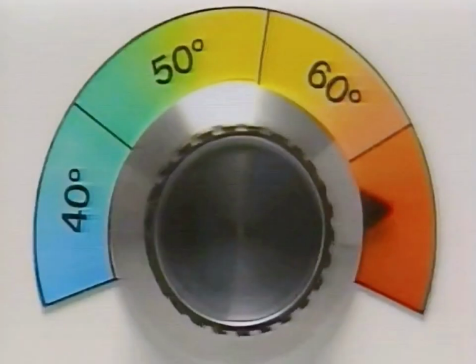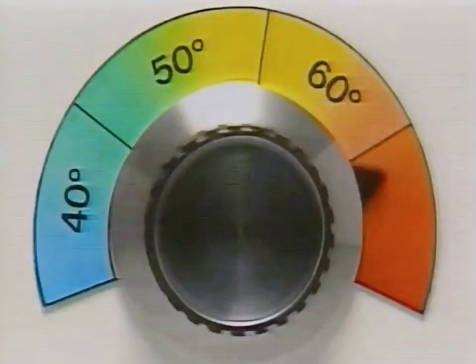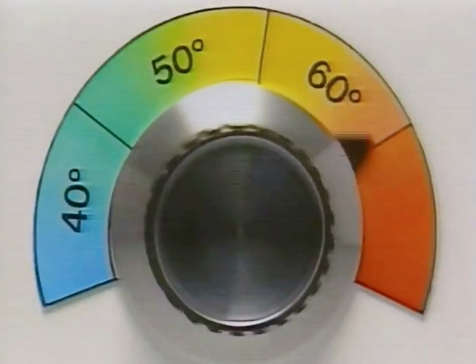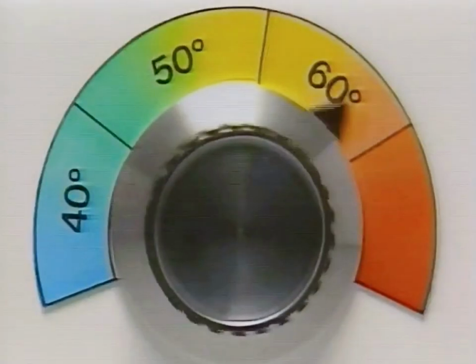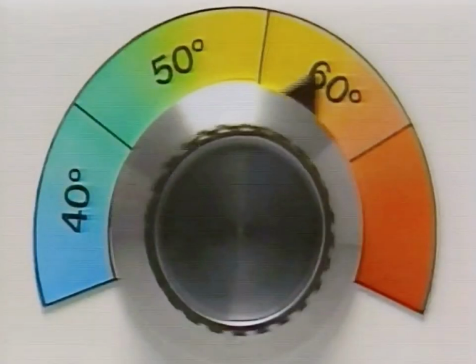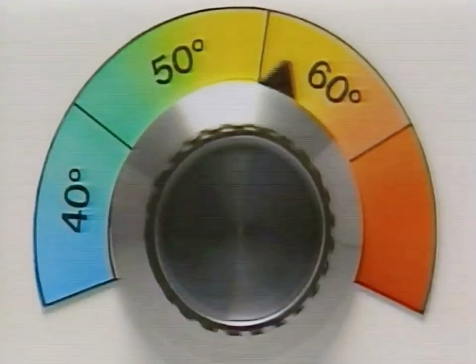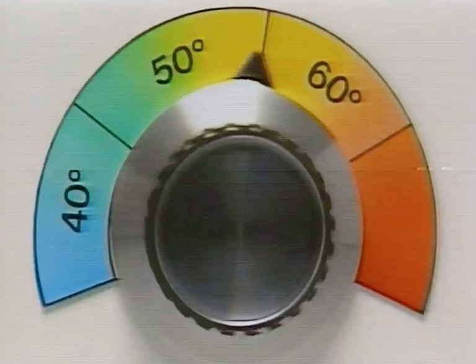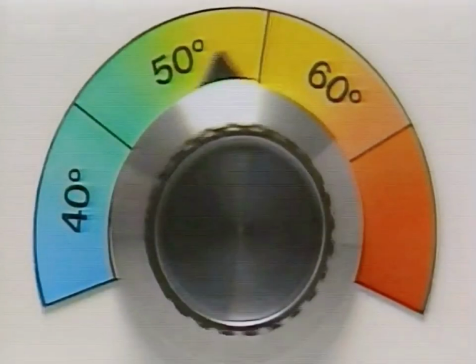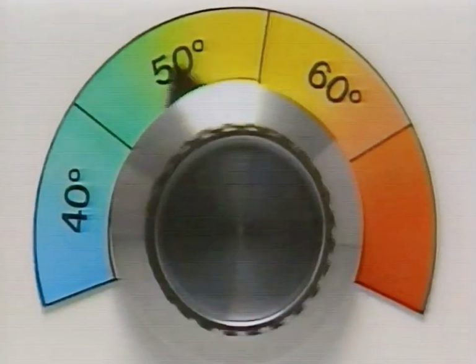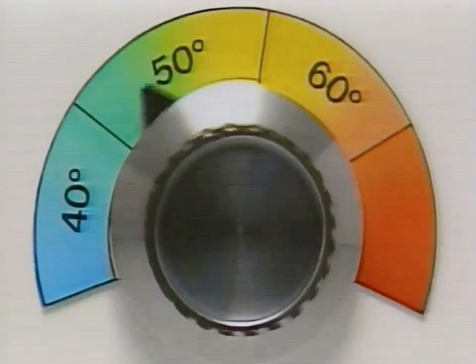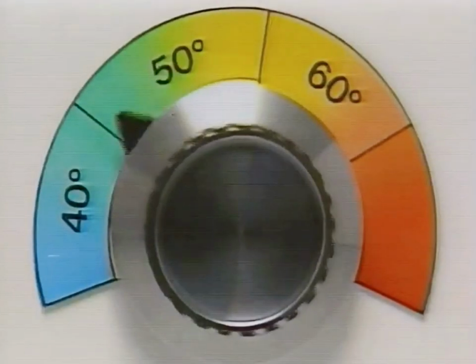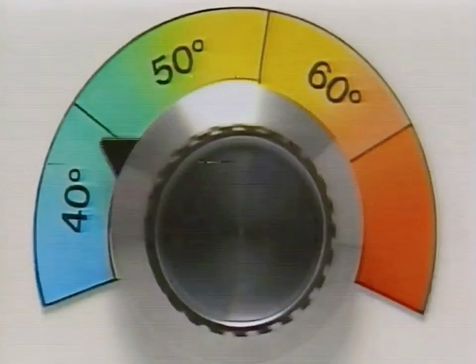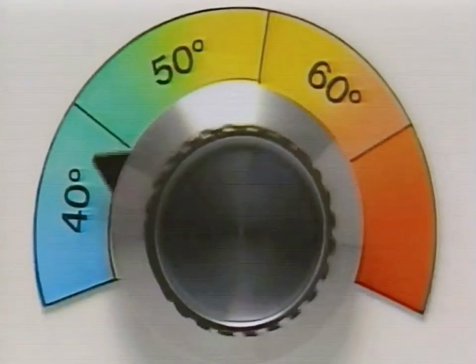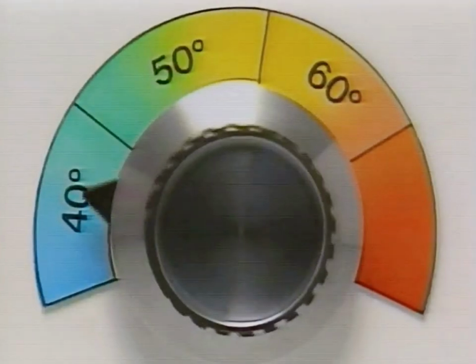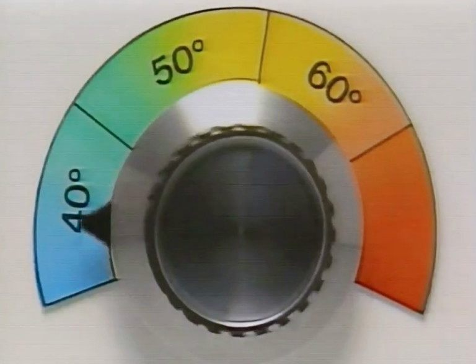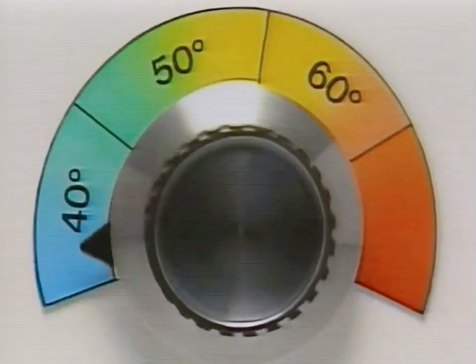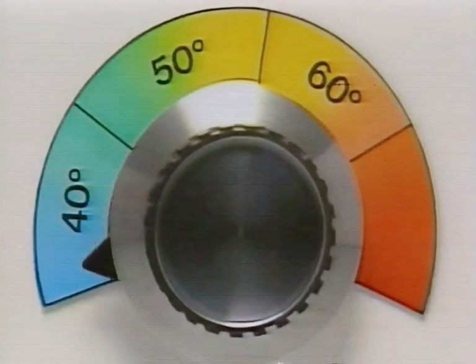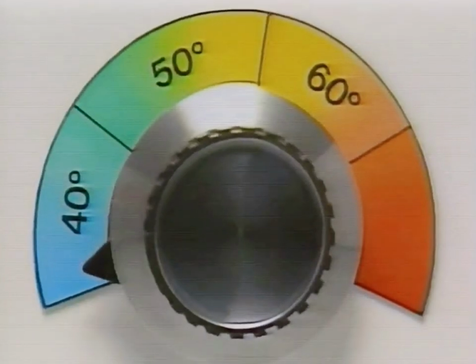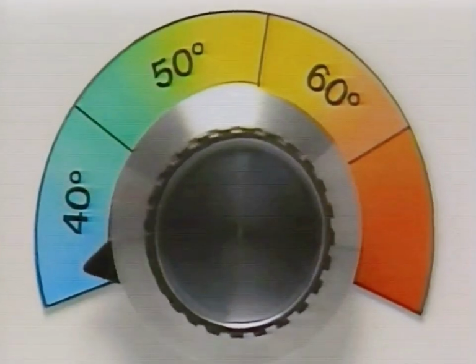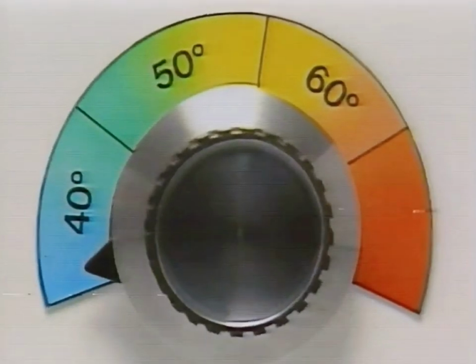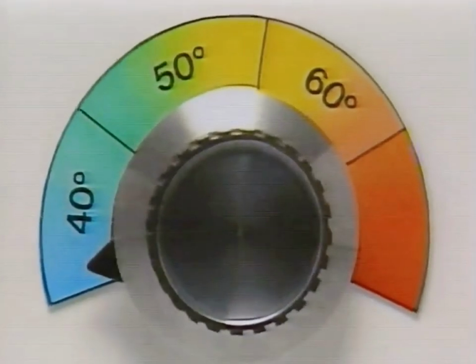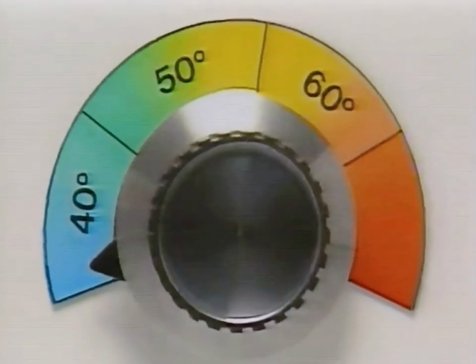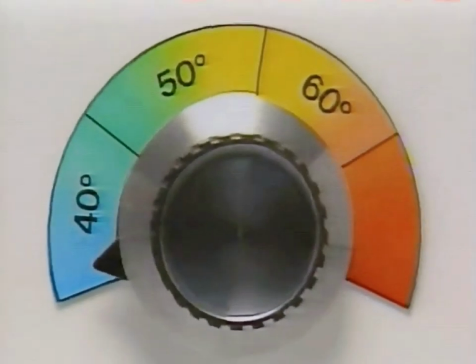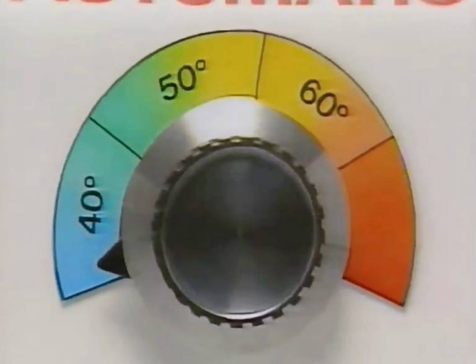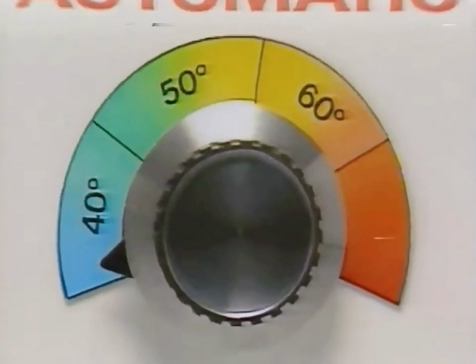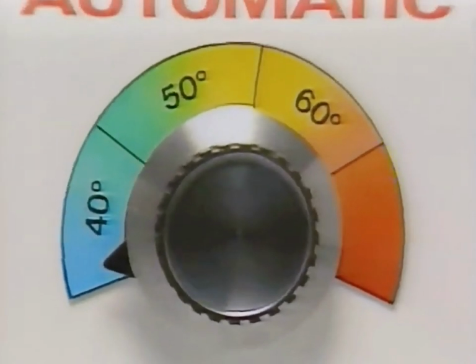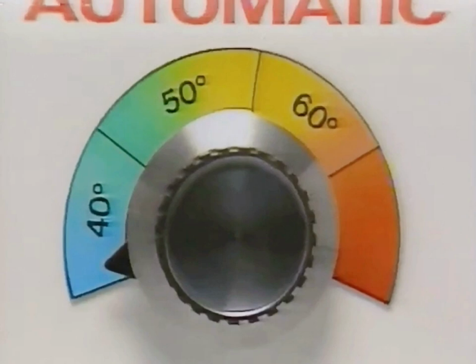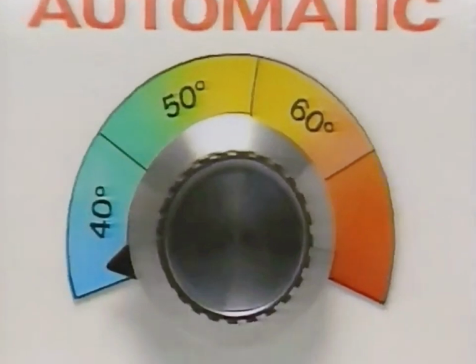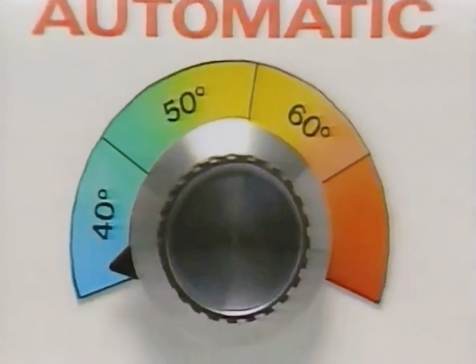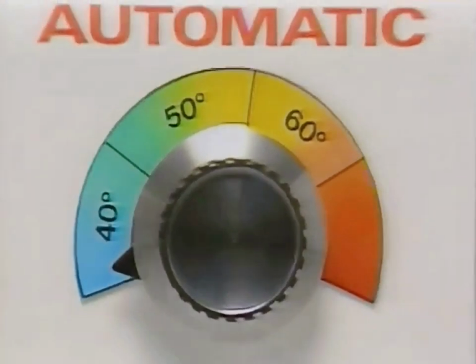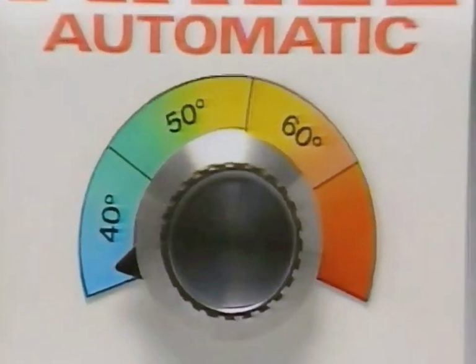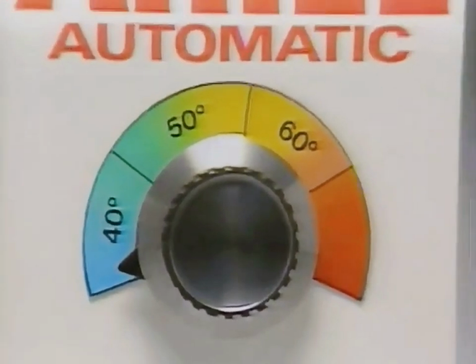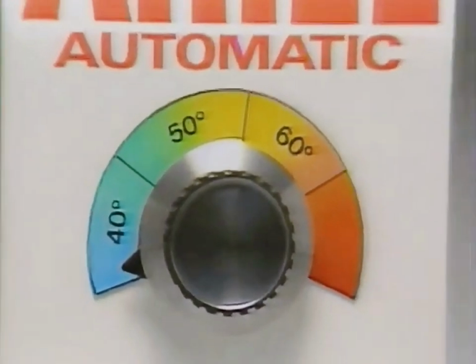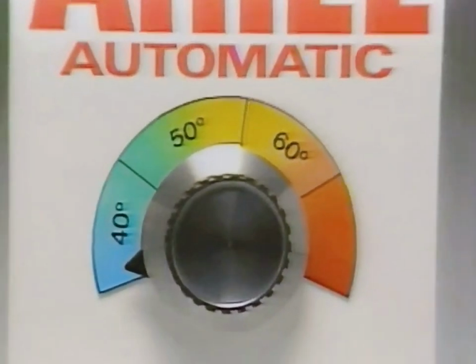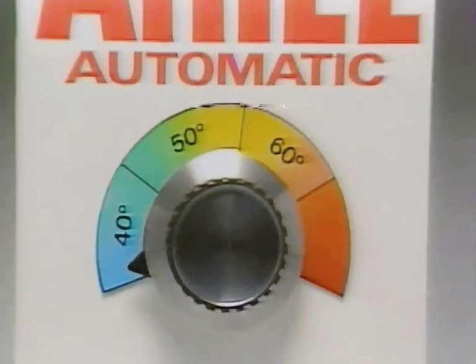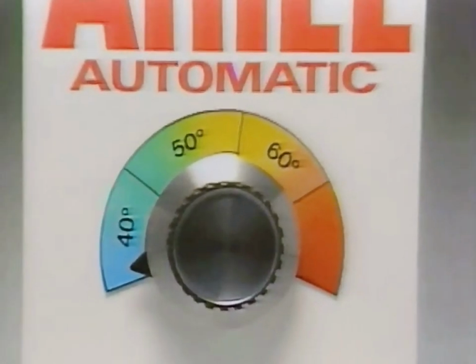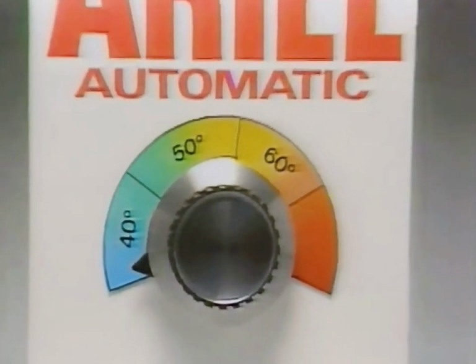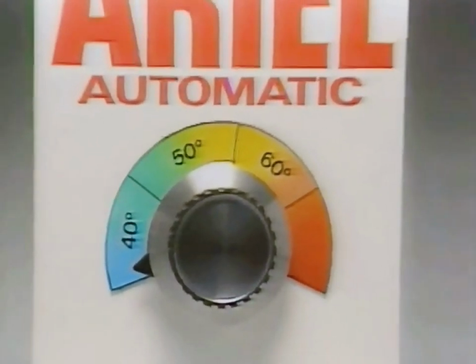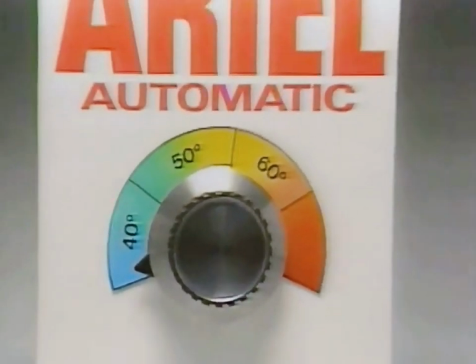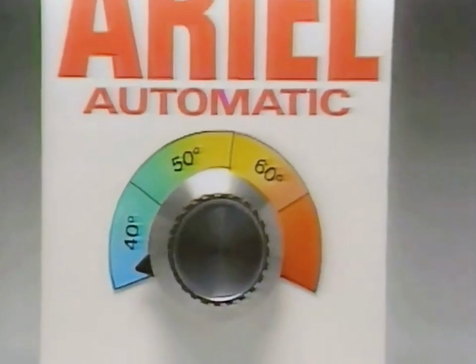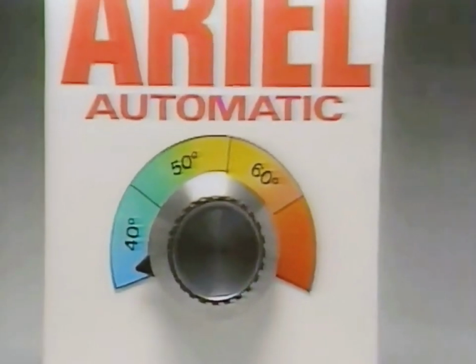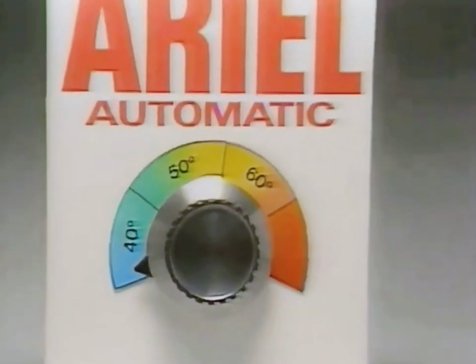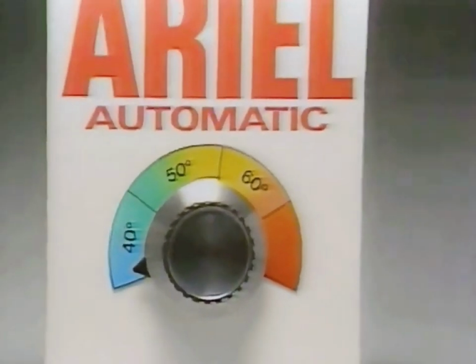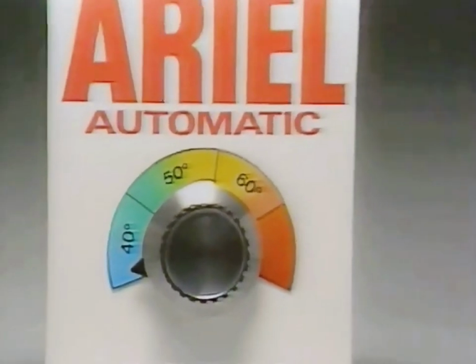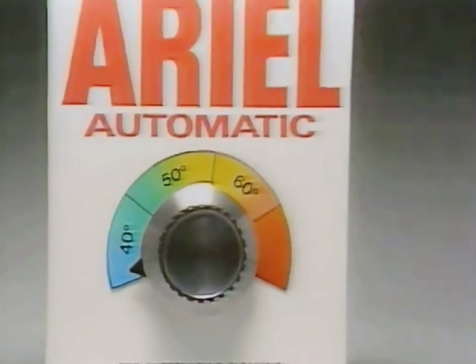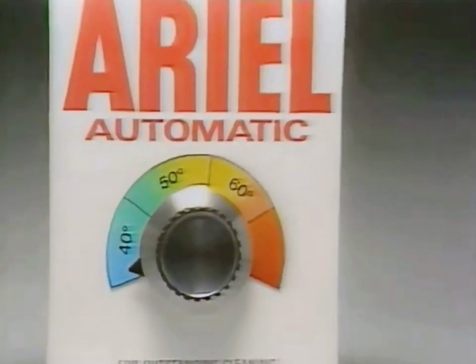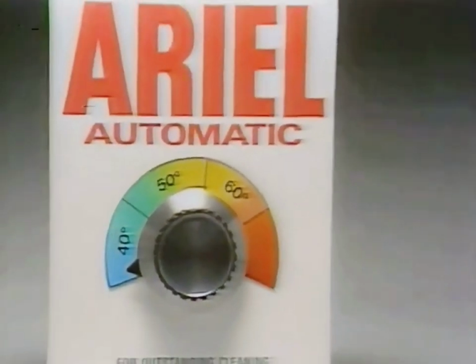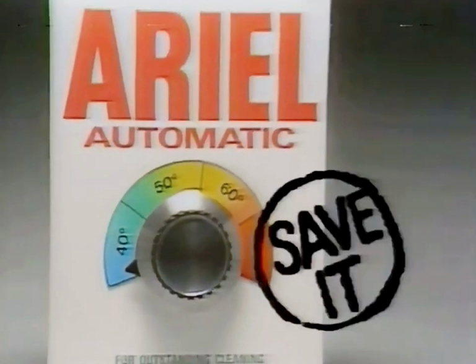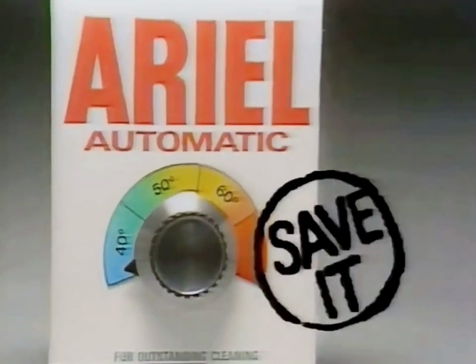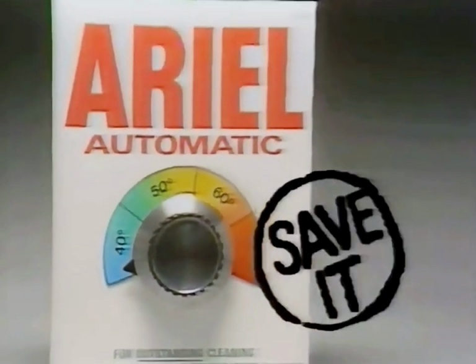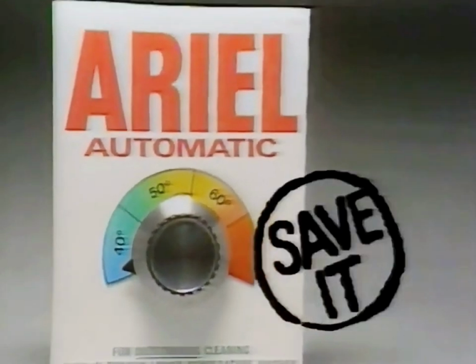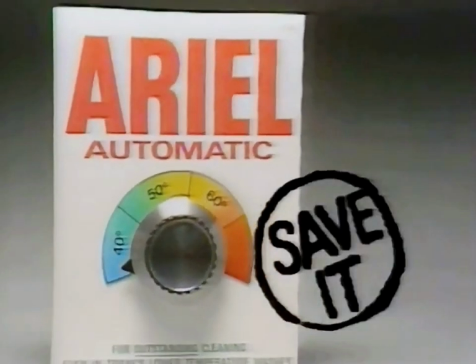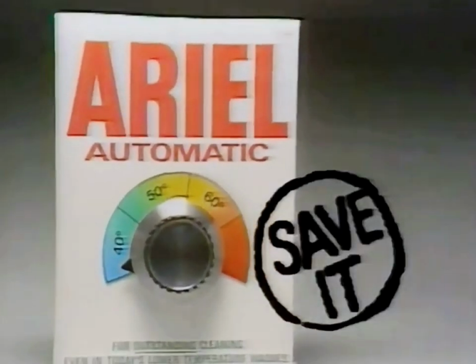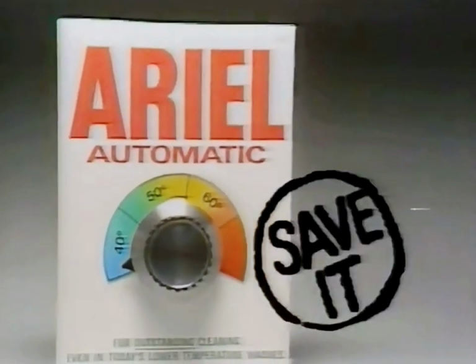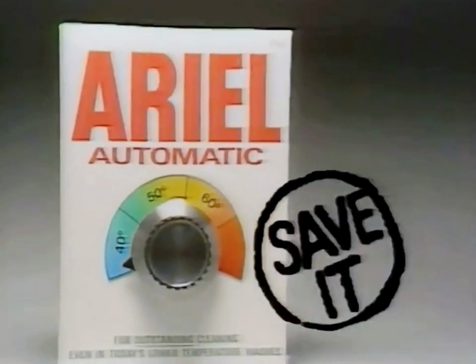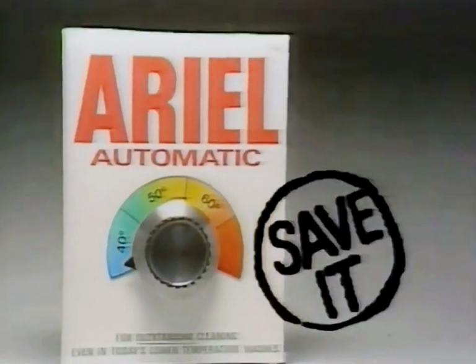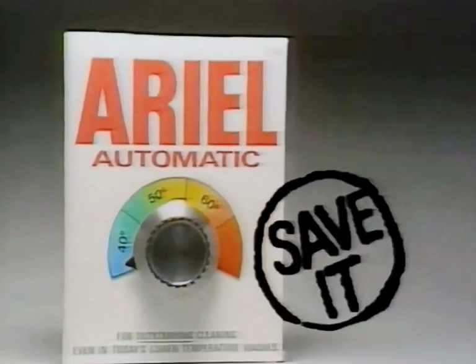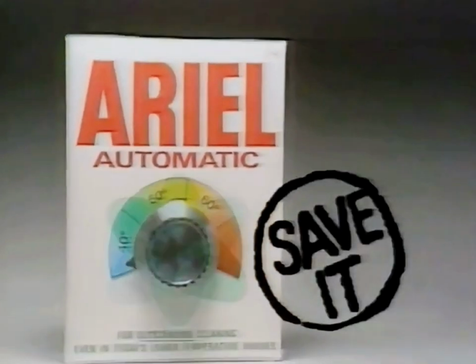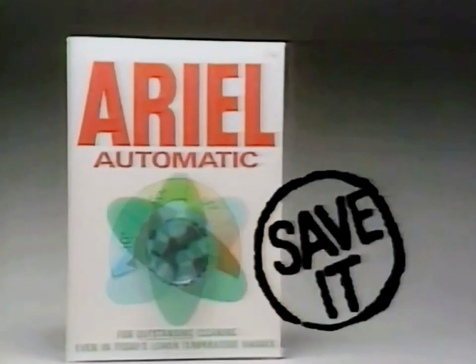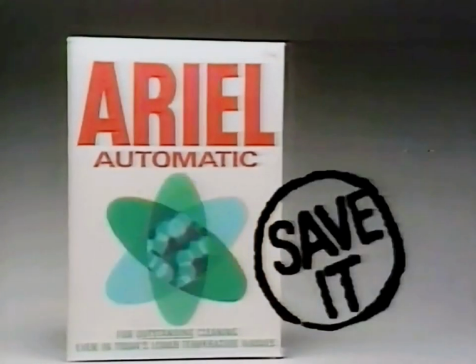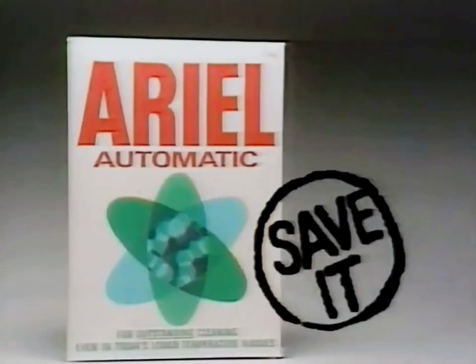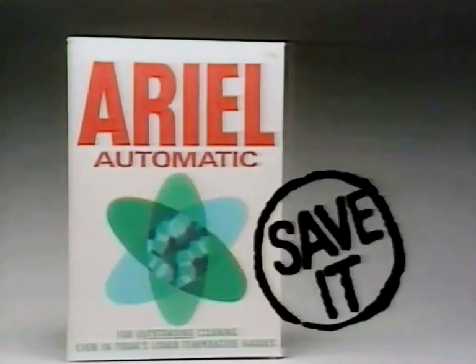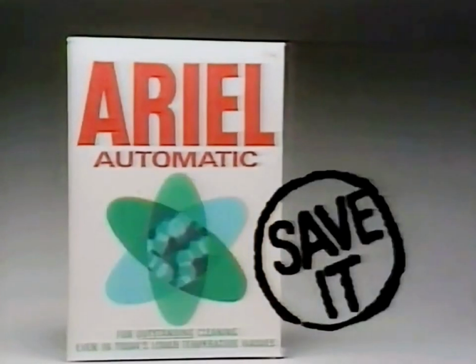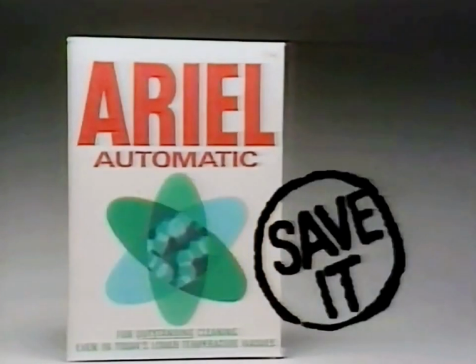This means that with Ariel, you can turn down to the cooler programs that save you energy and still wash really clean.